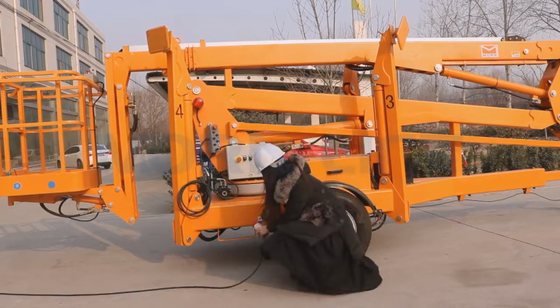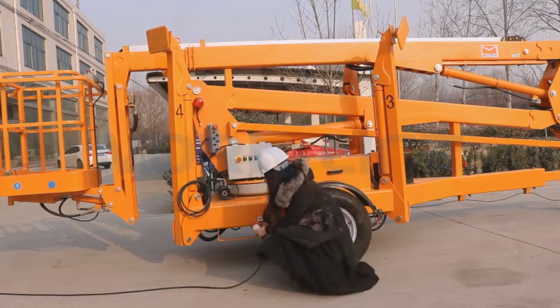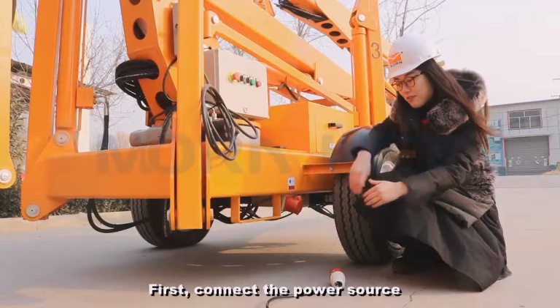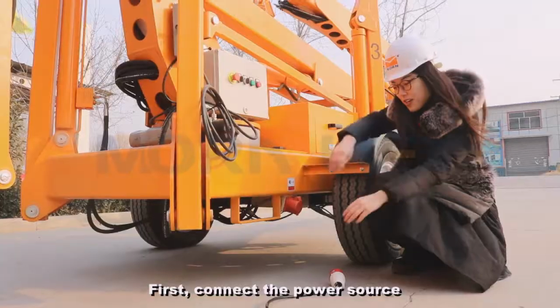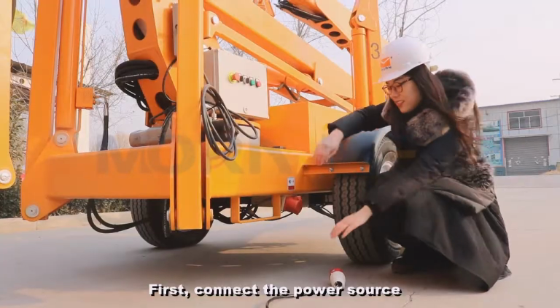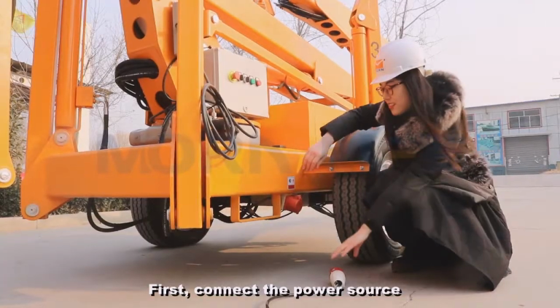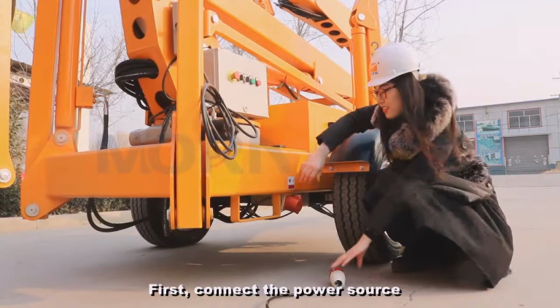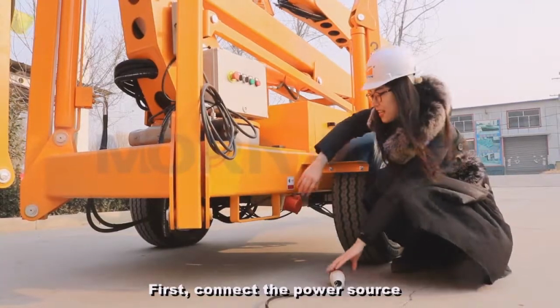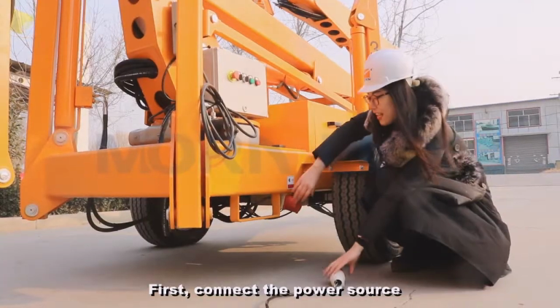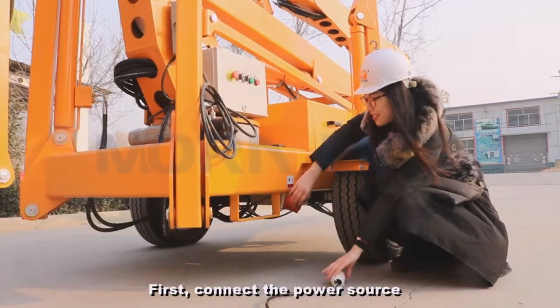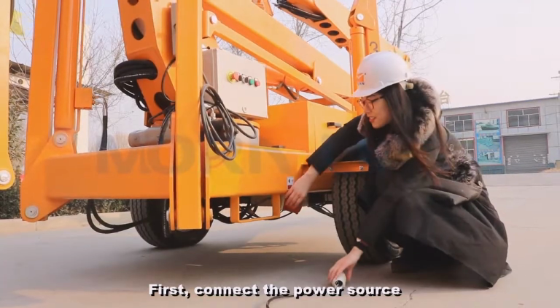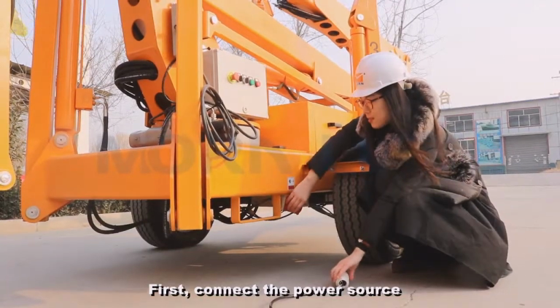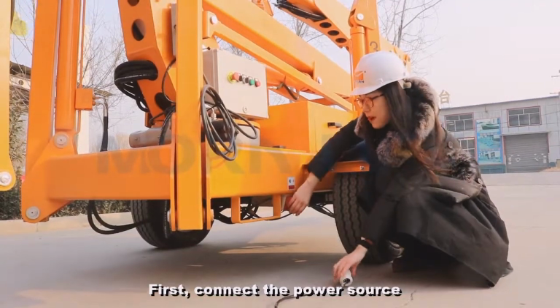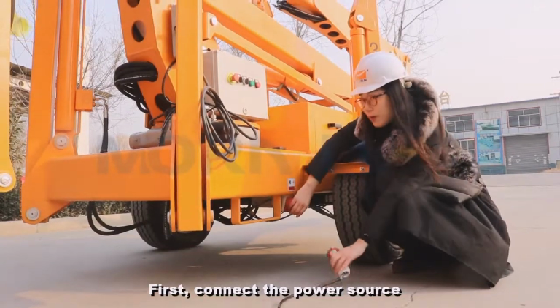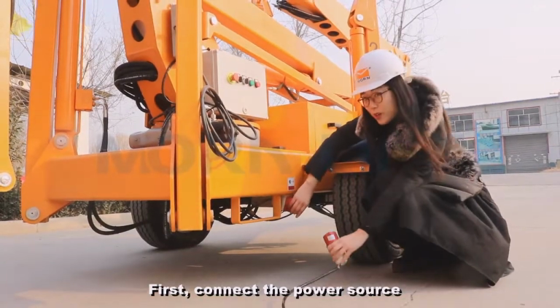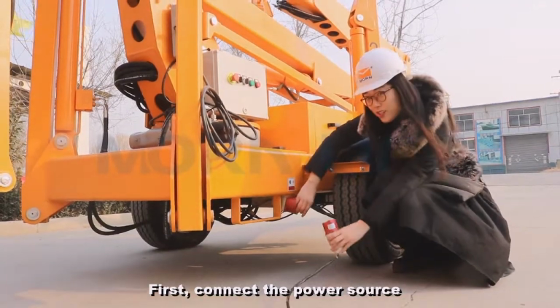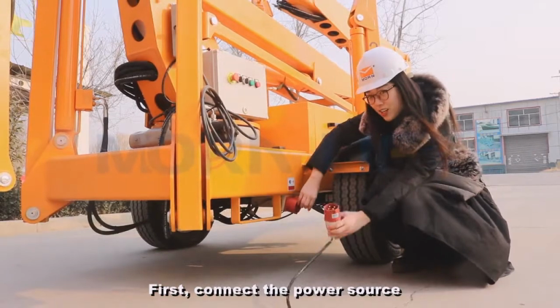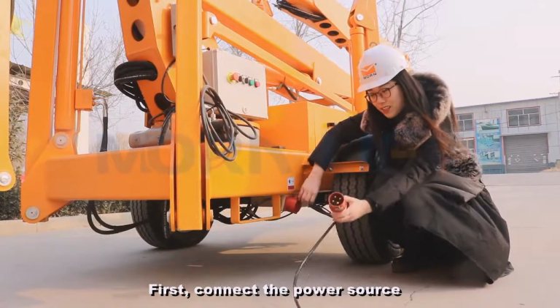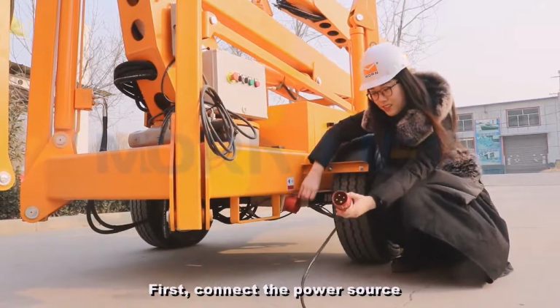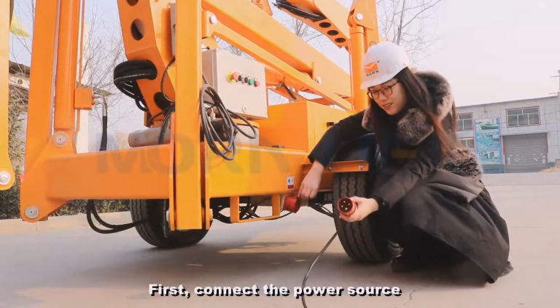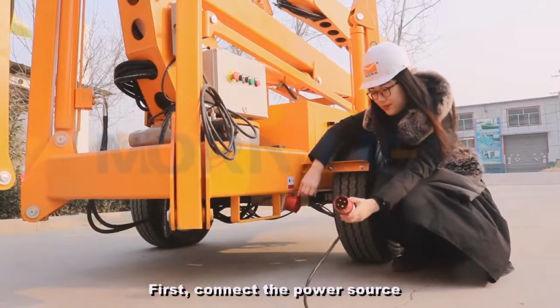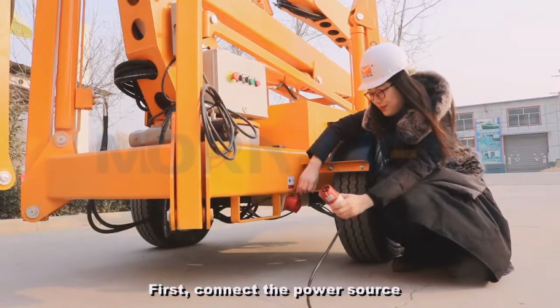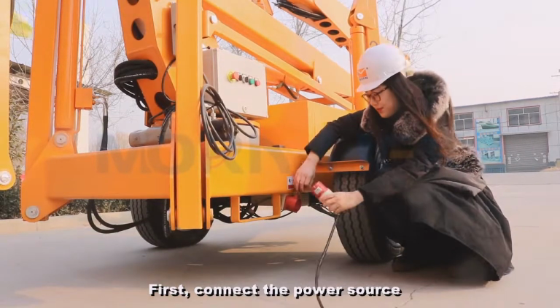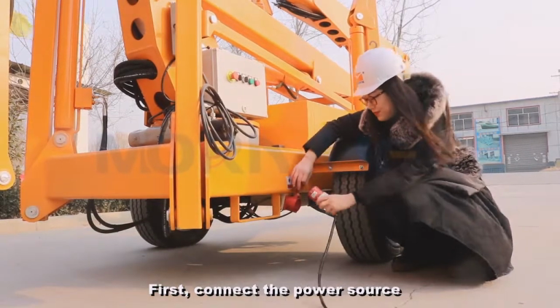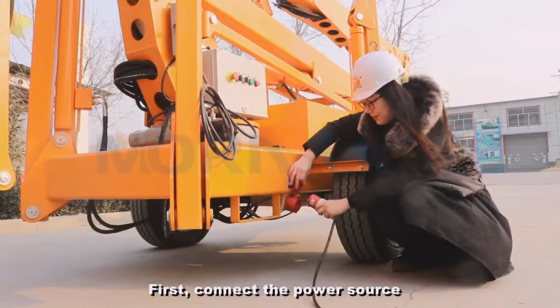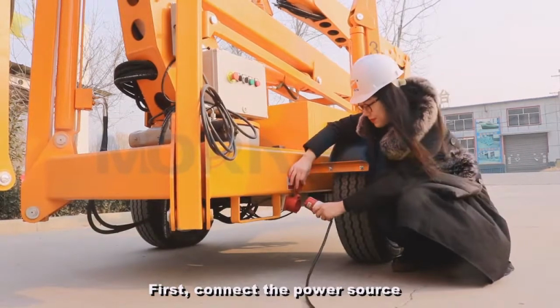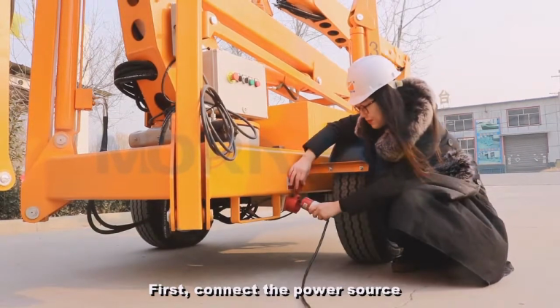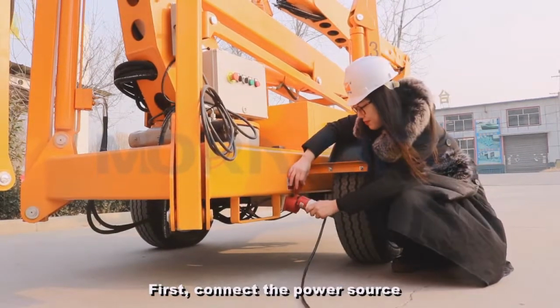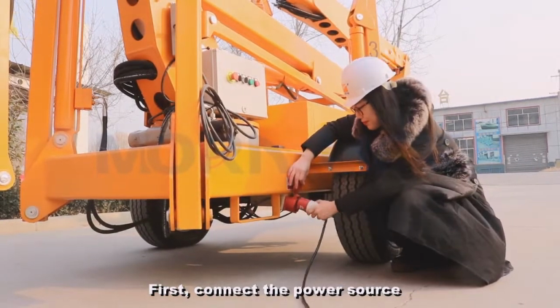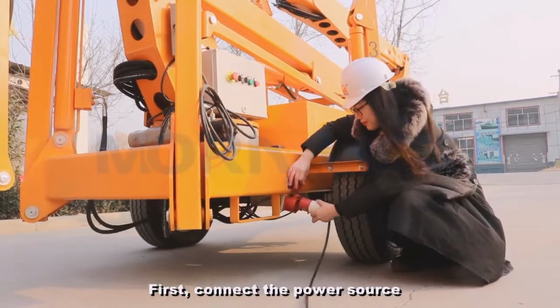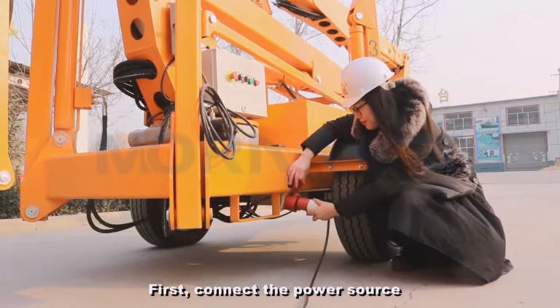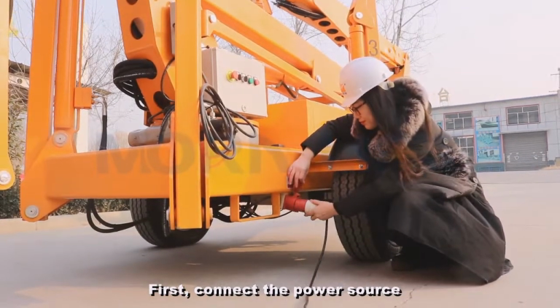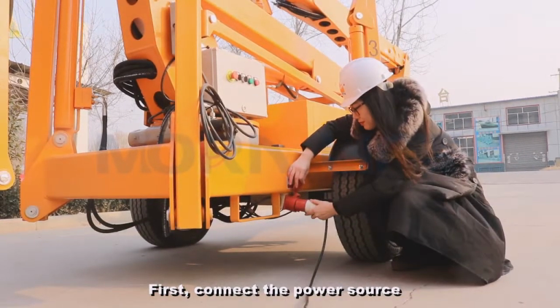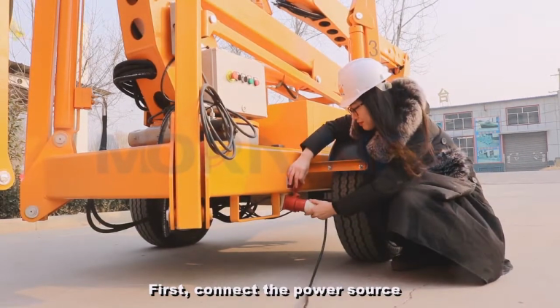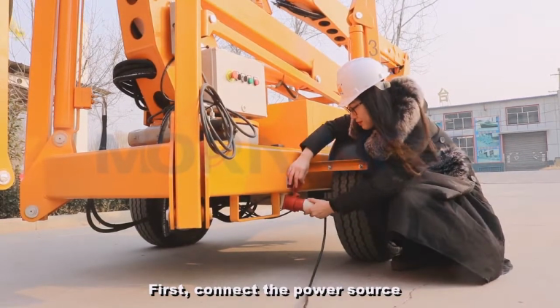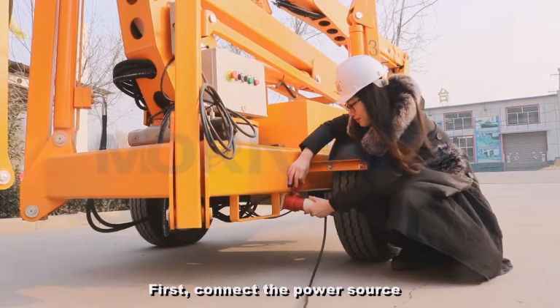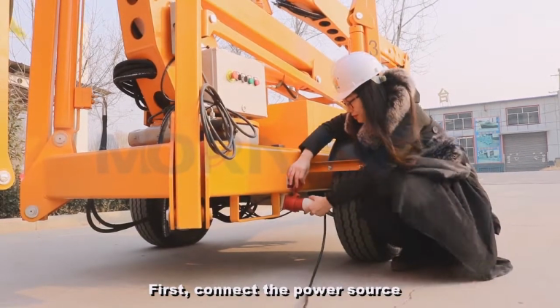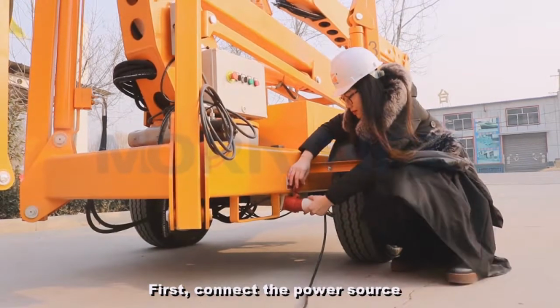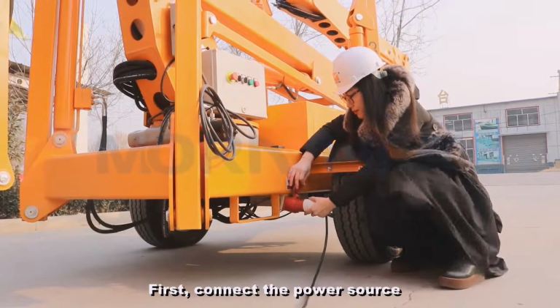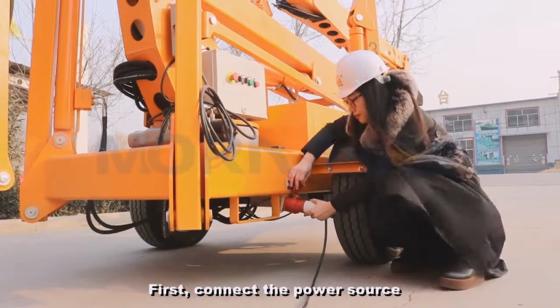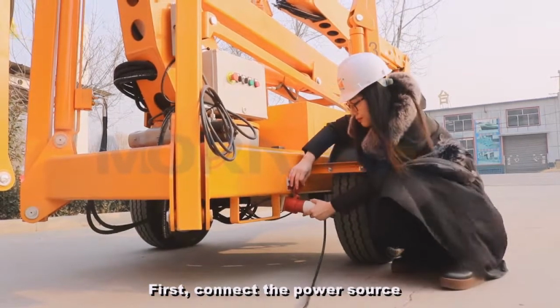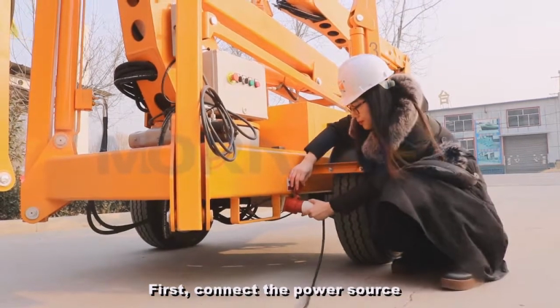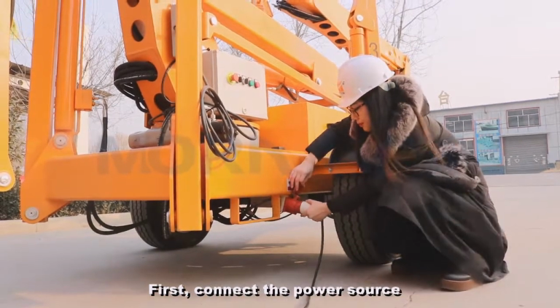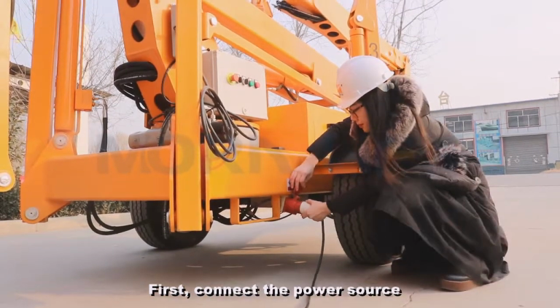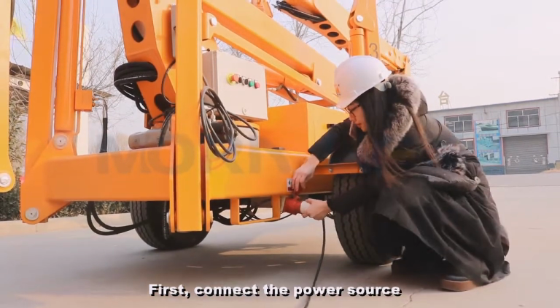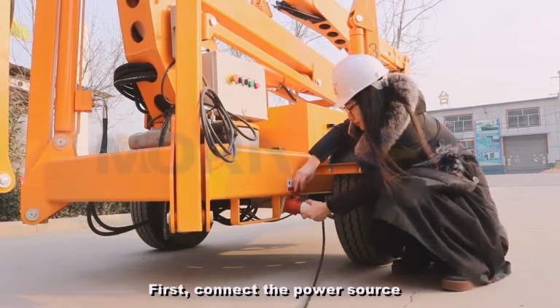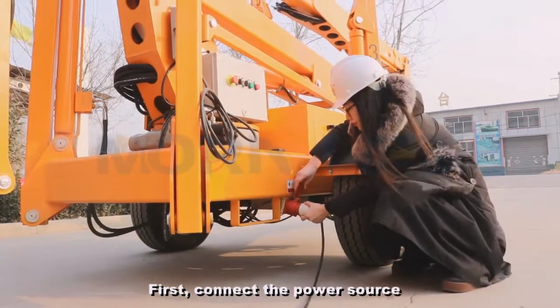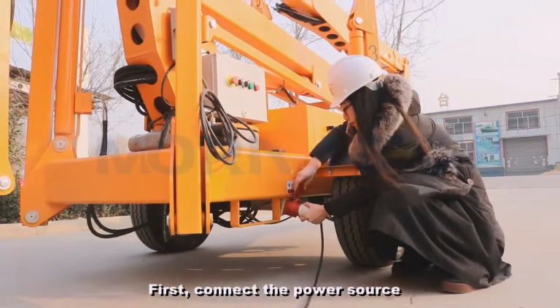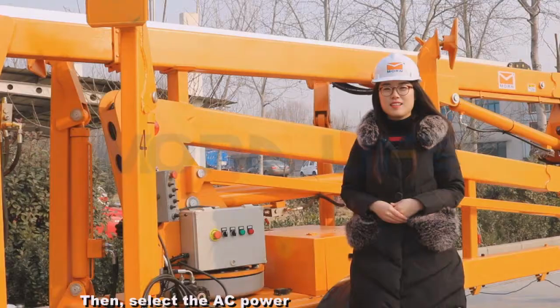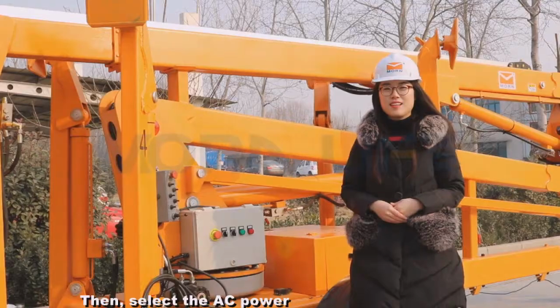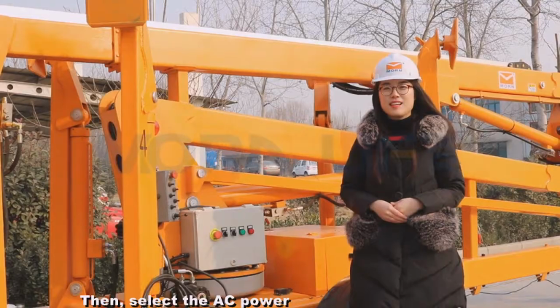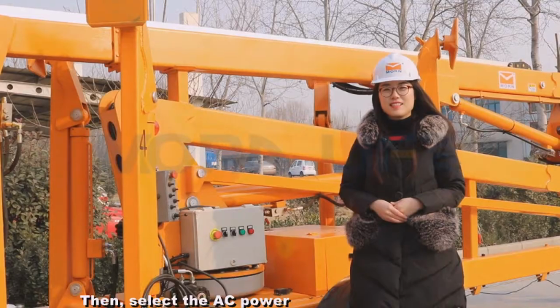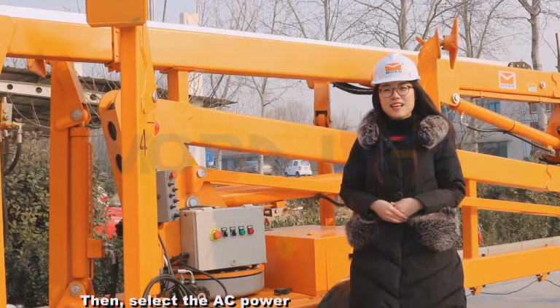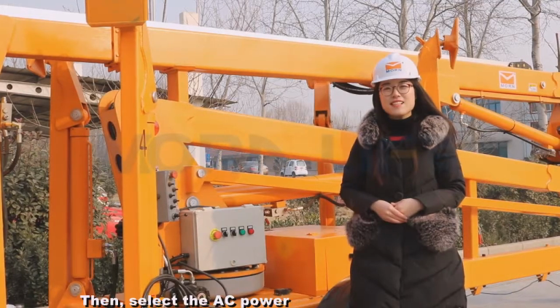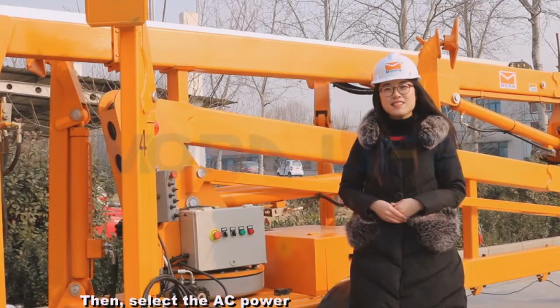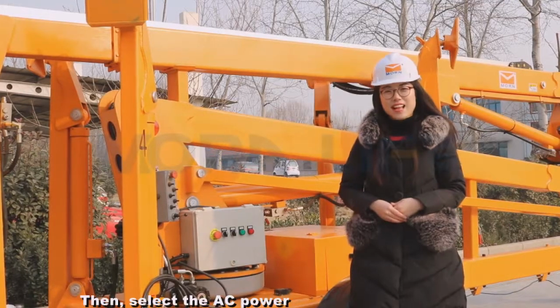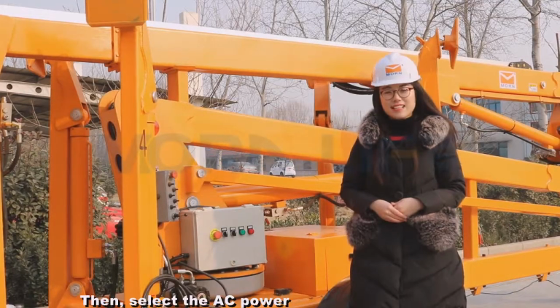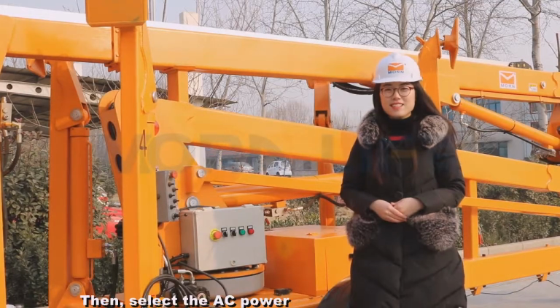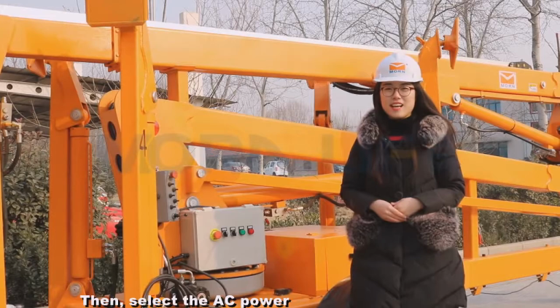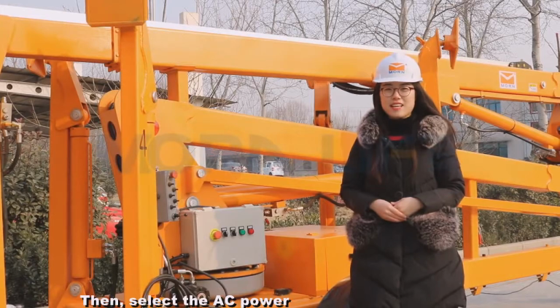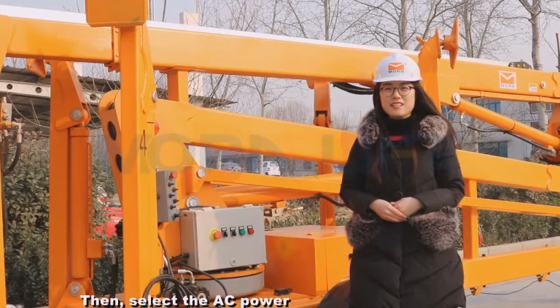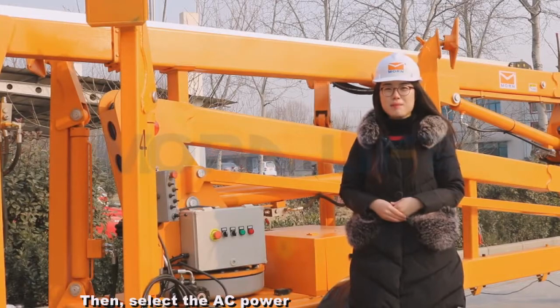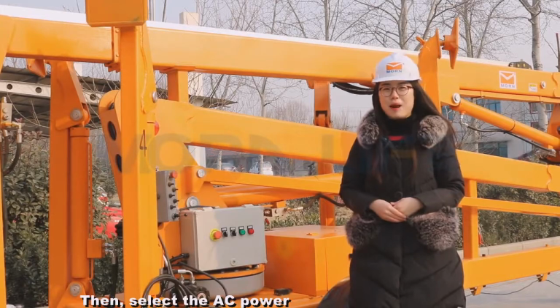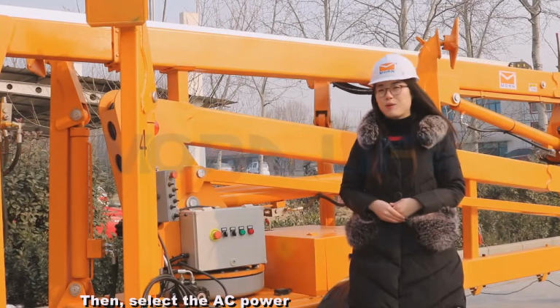First, connect the power source. Then, select the AC power.